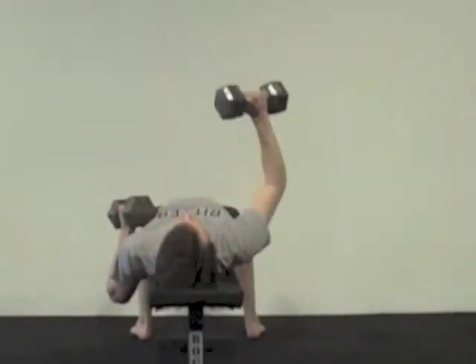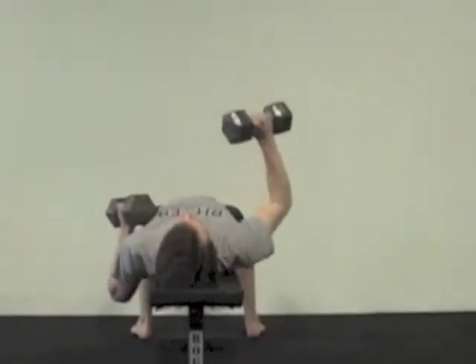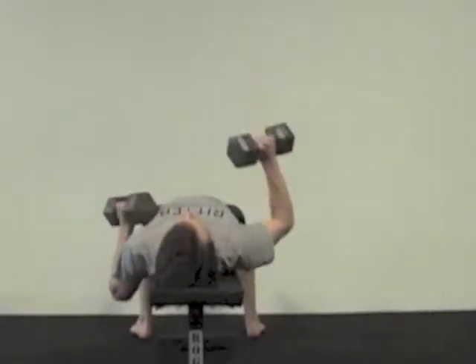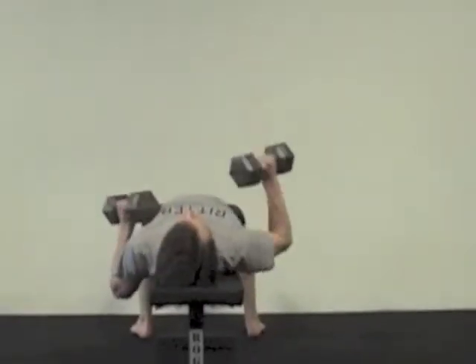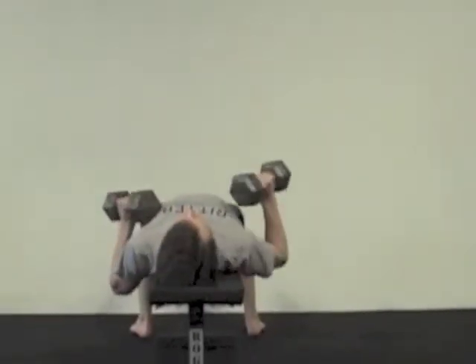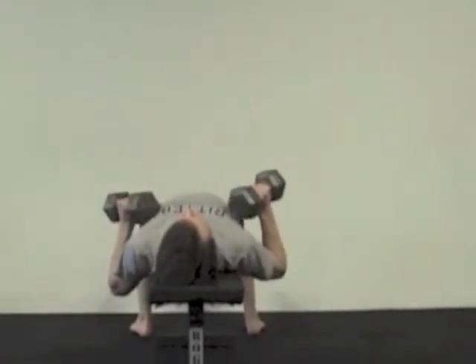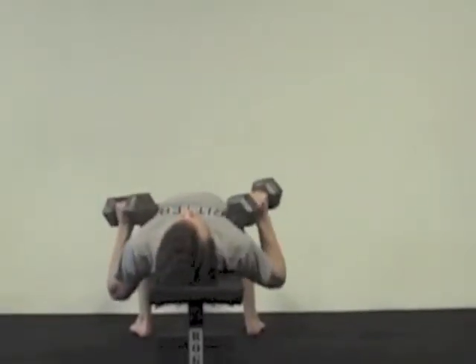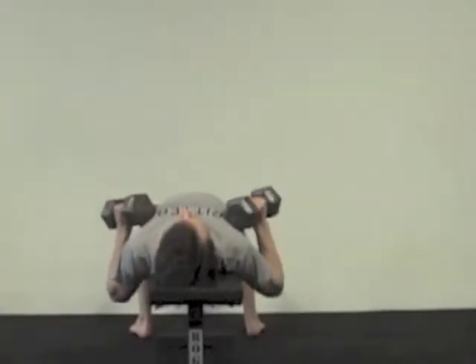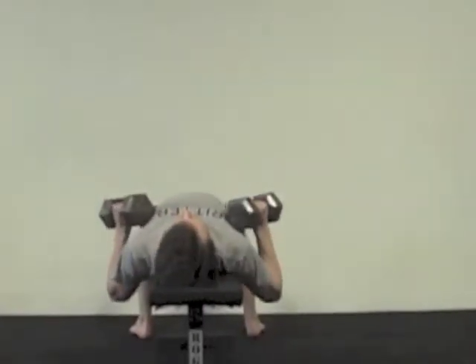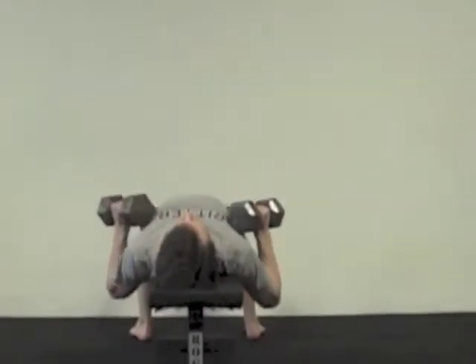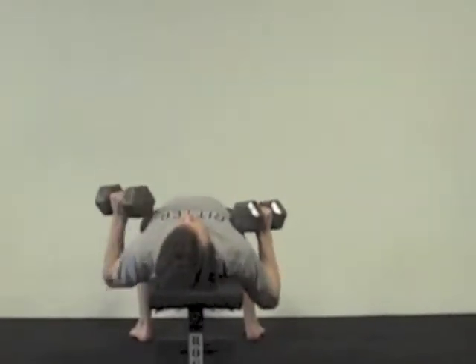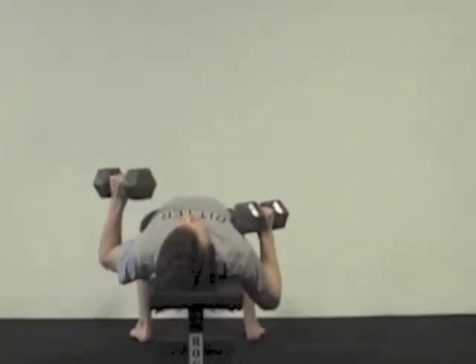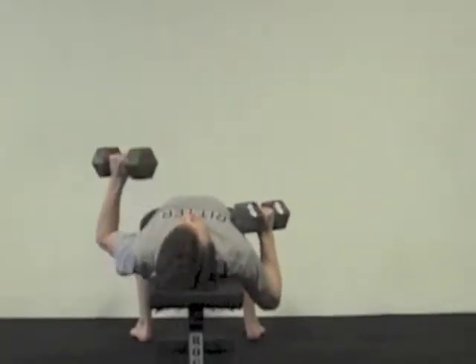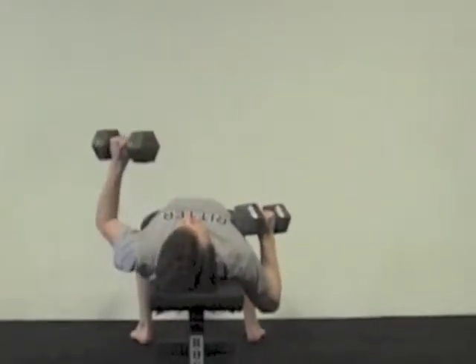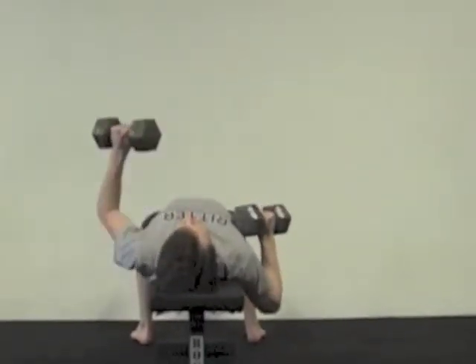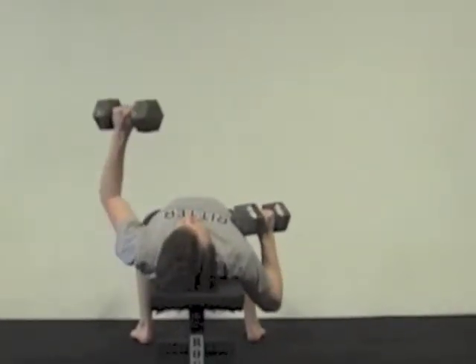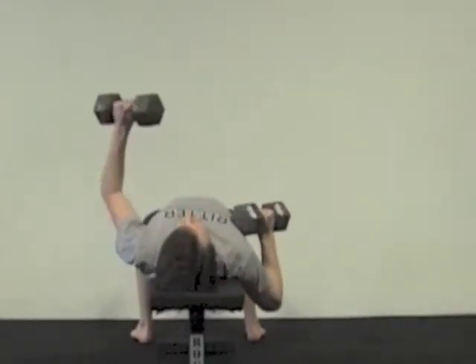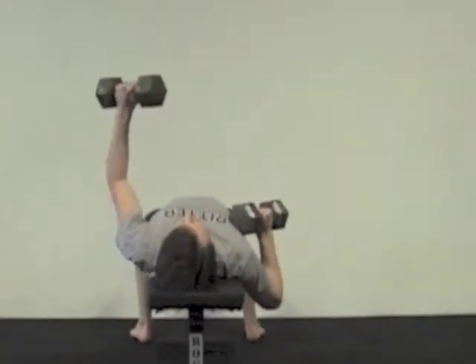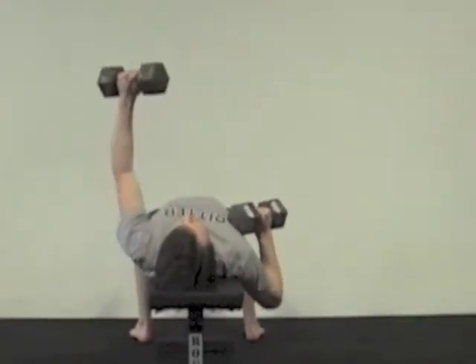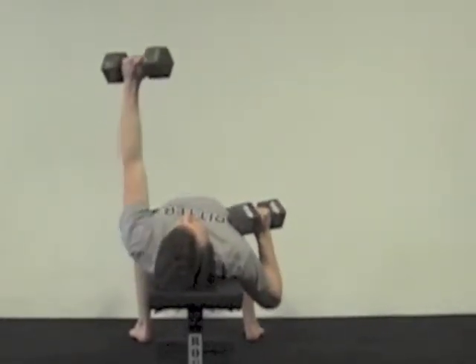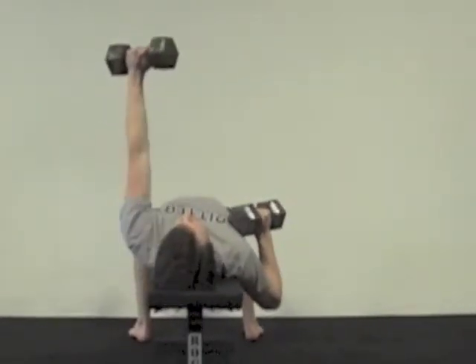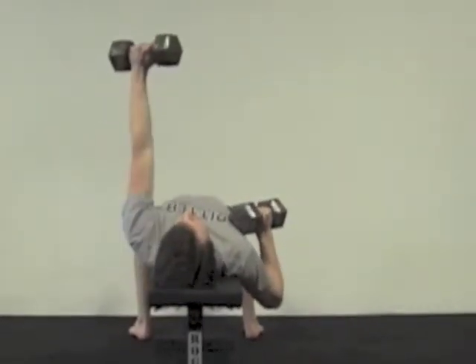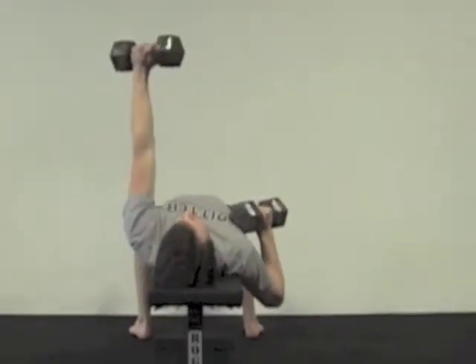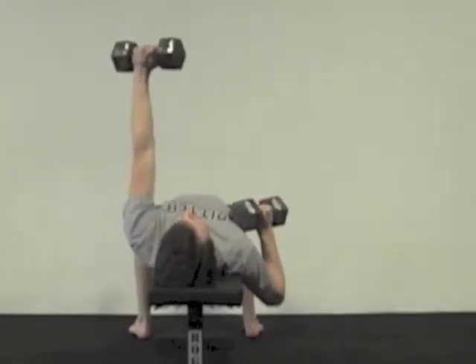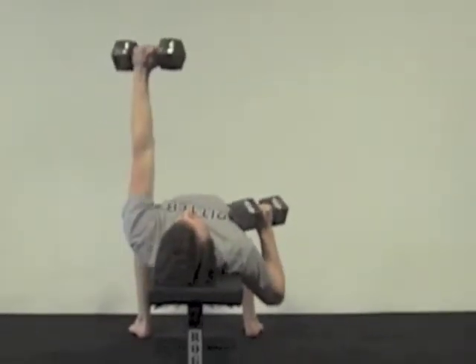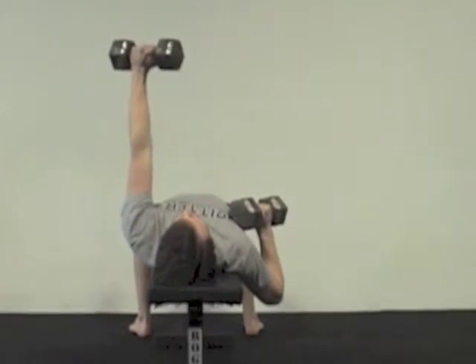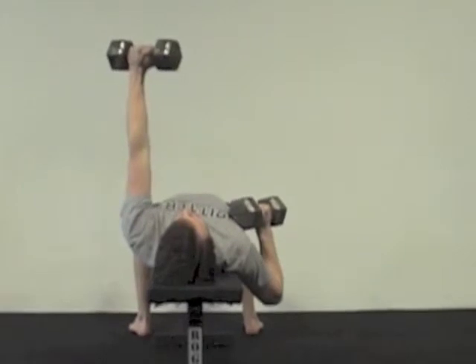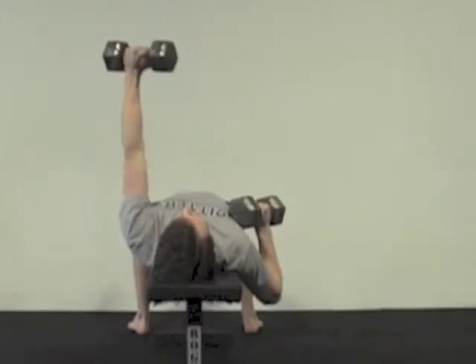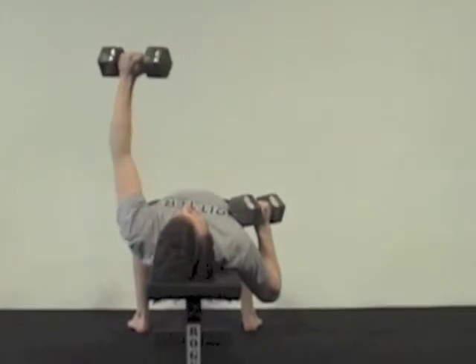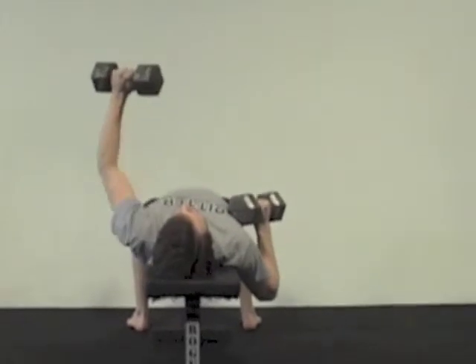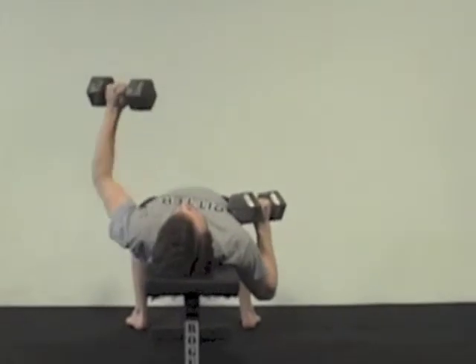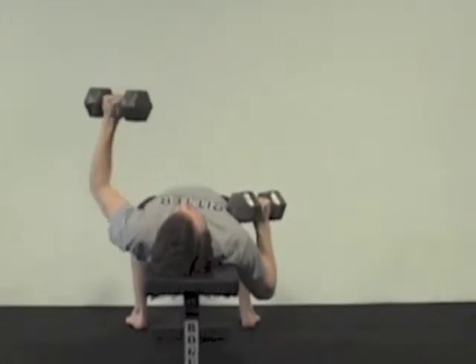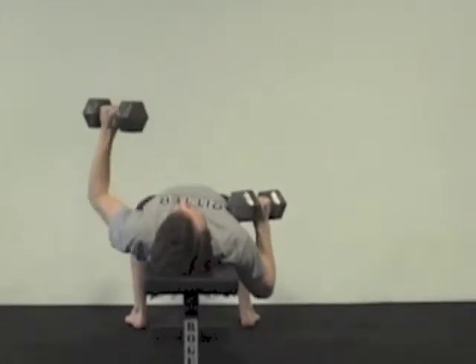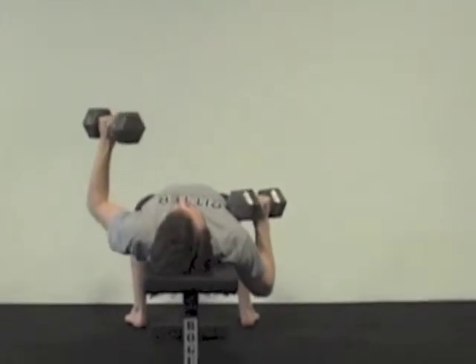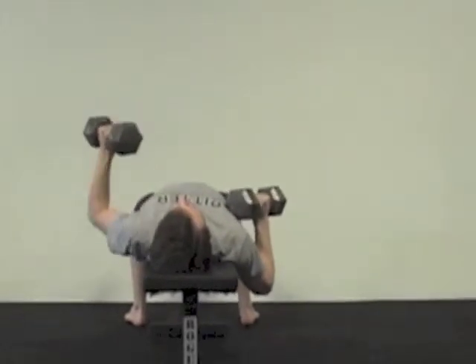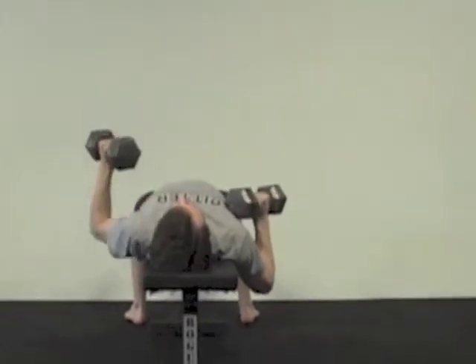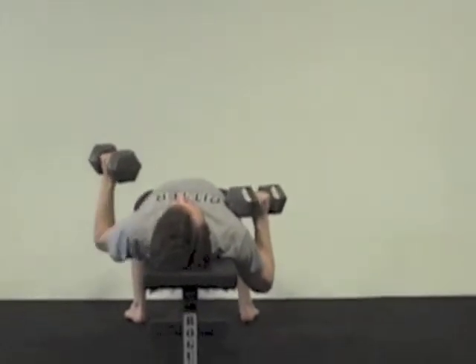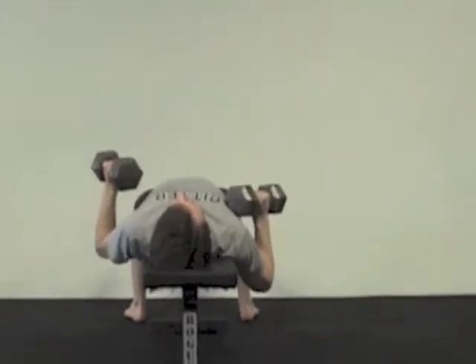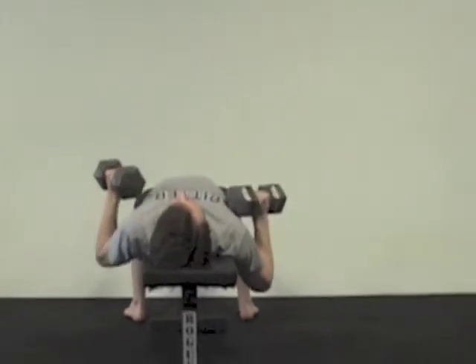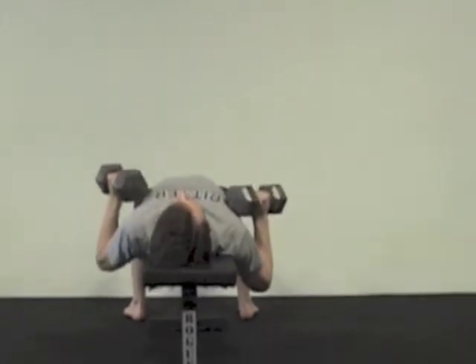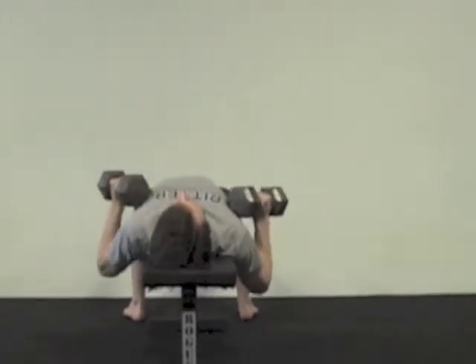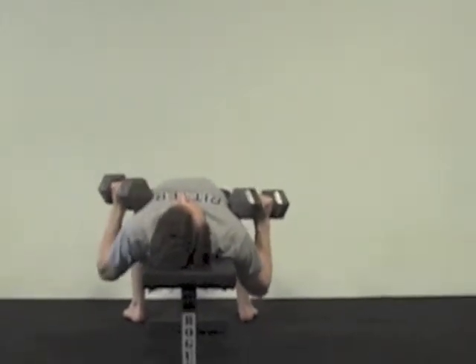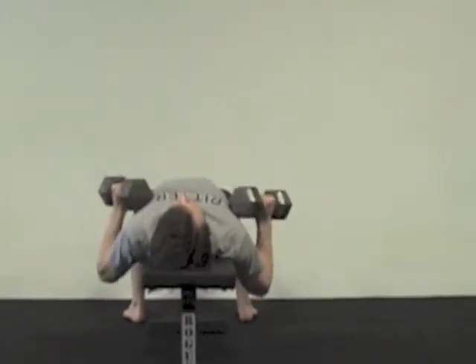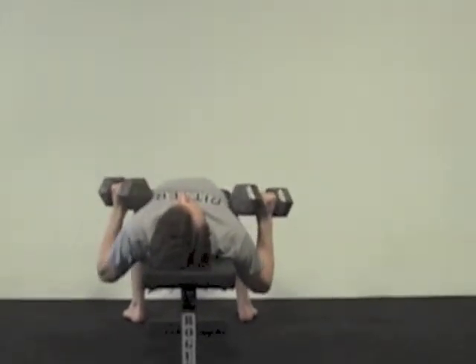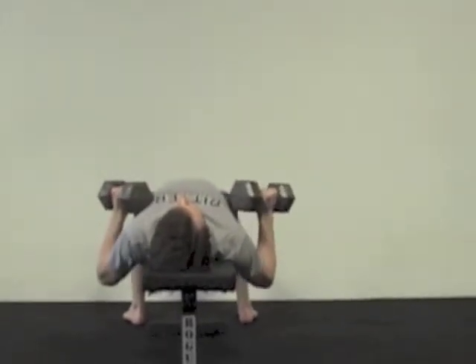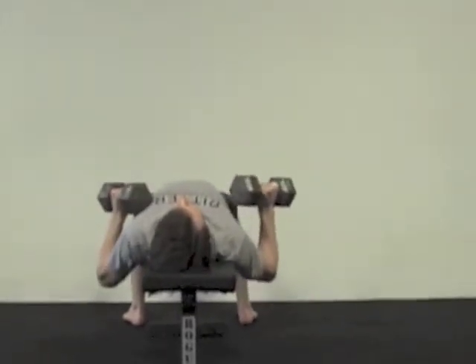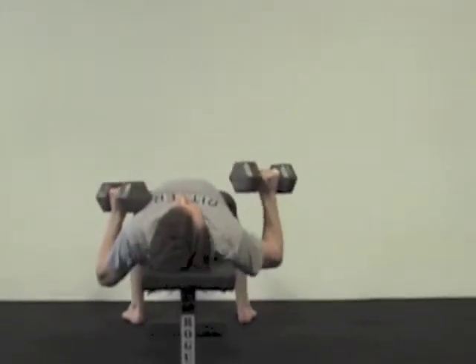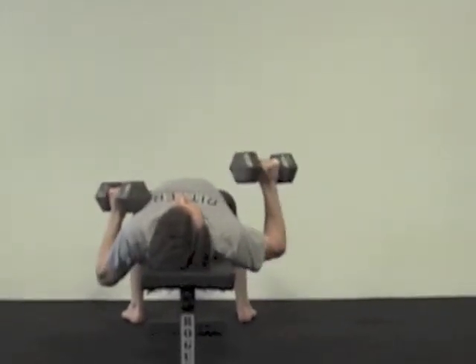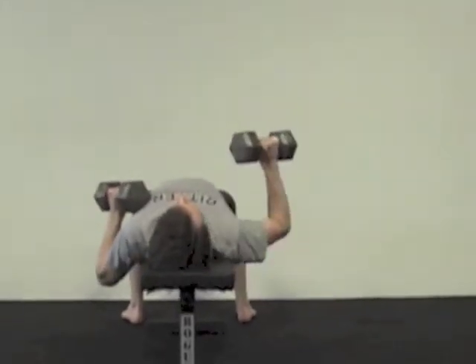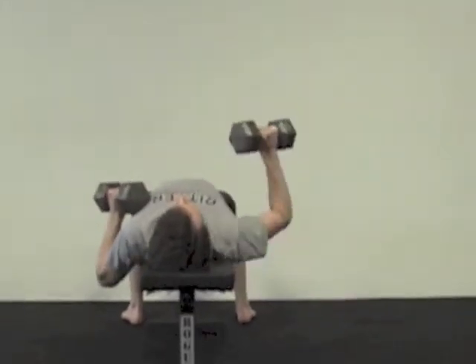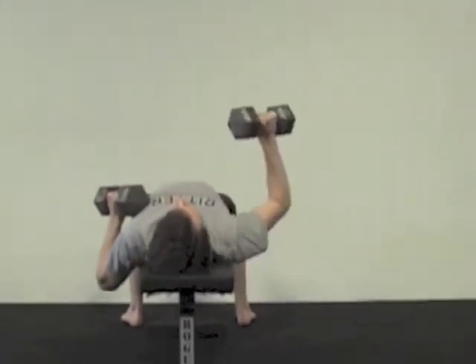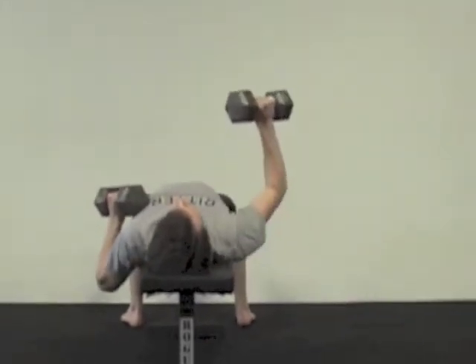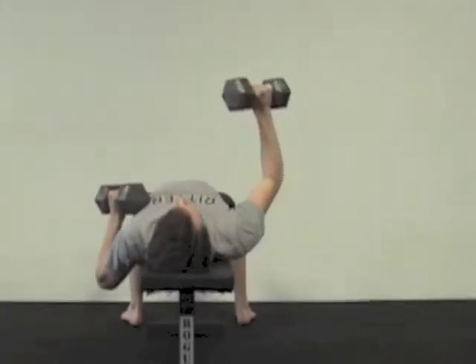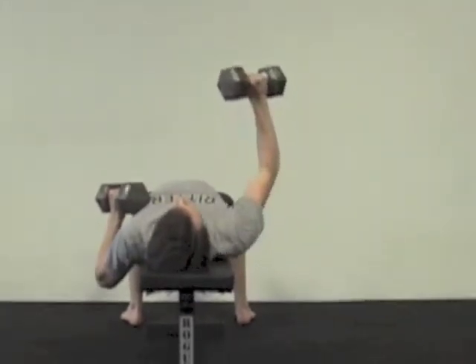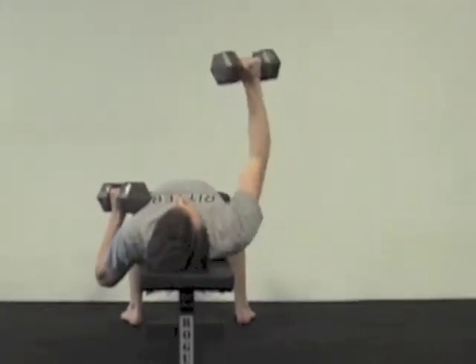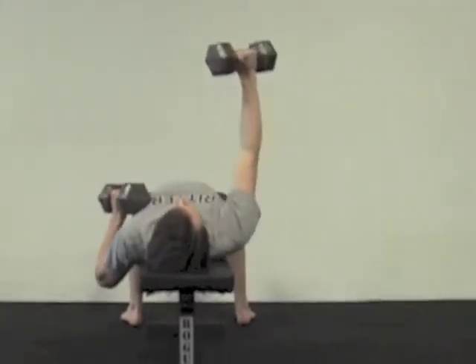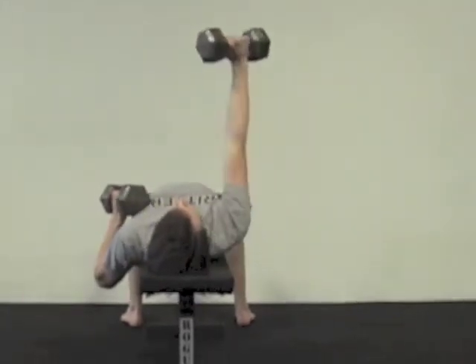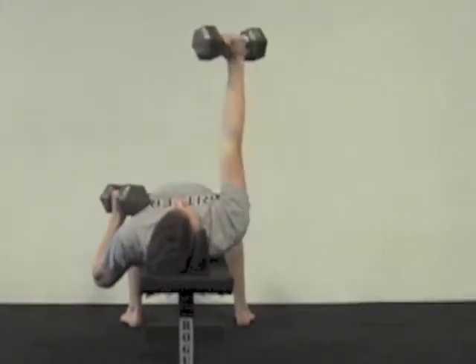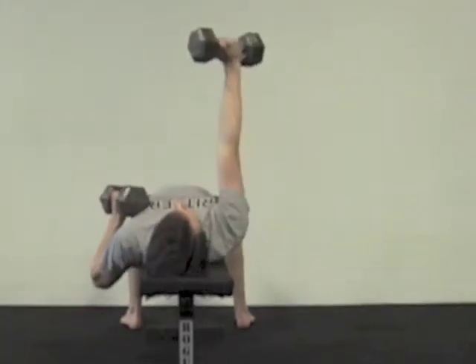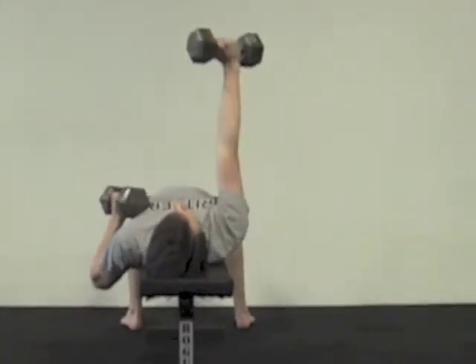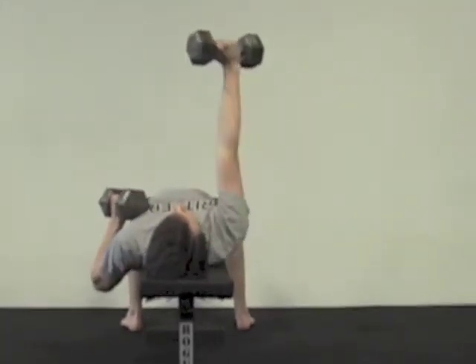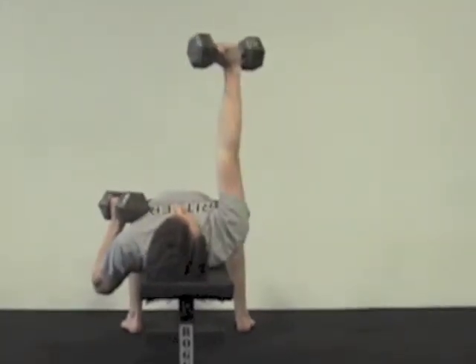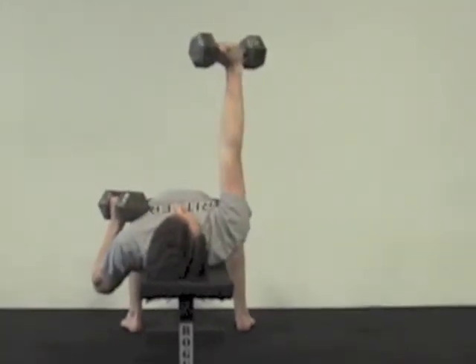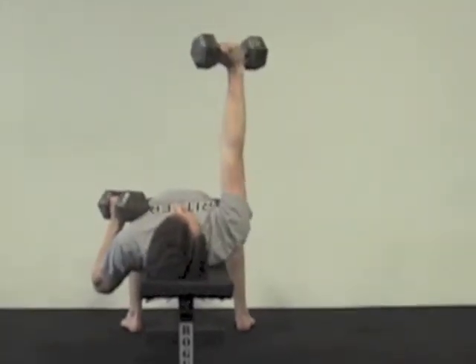Don't let the weights go too far out to the side. Keep a pretty narrow hallway of direction right over the shoulder and the starting point of the weight.